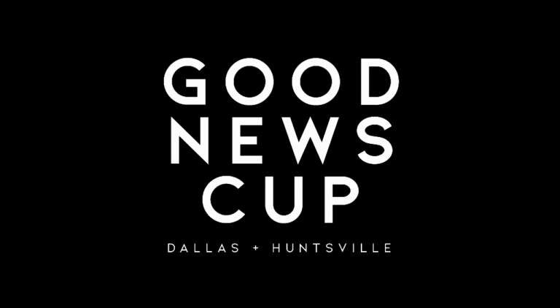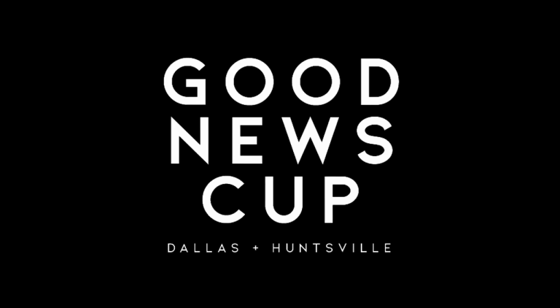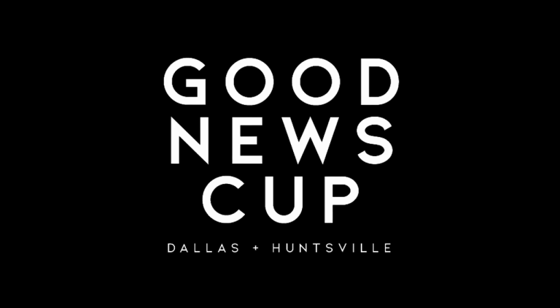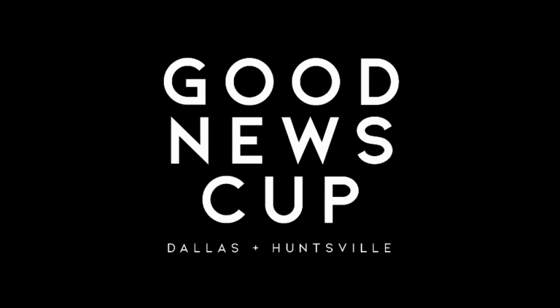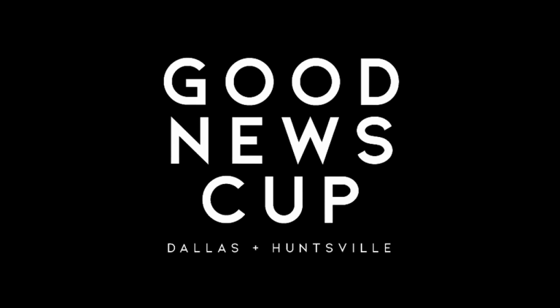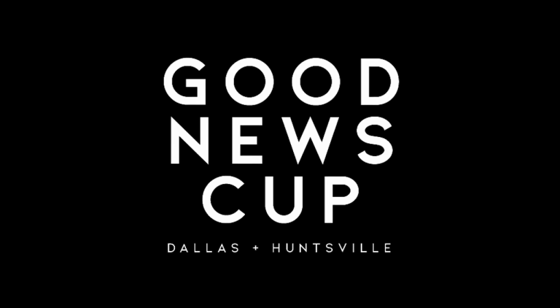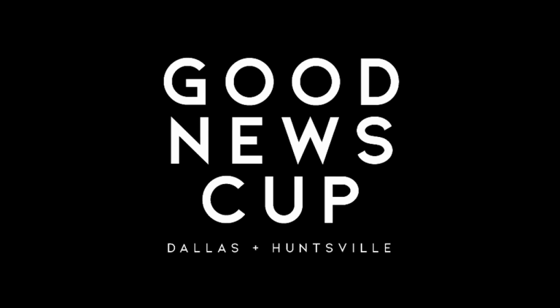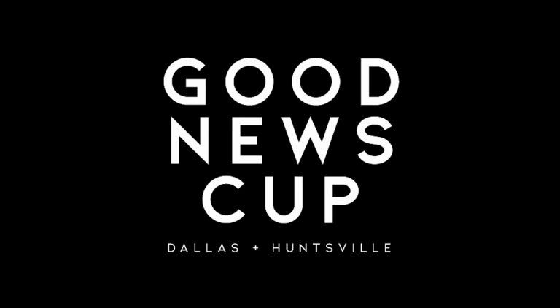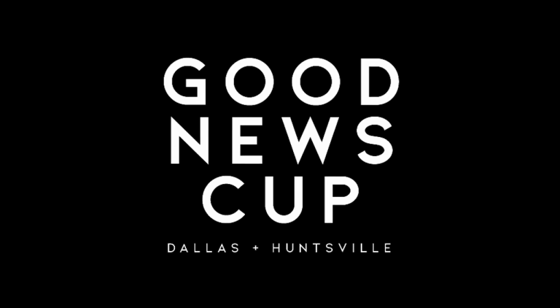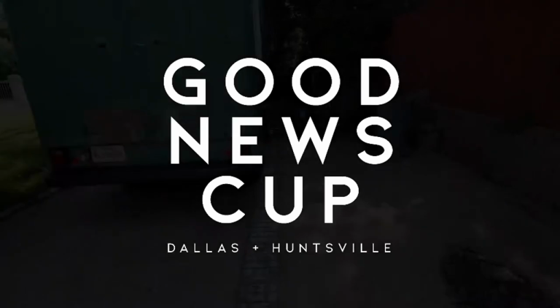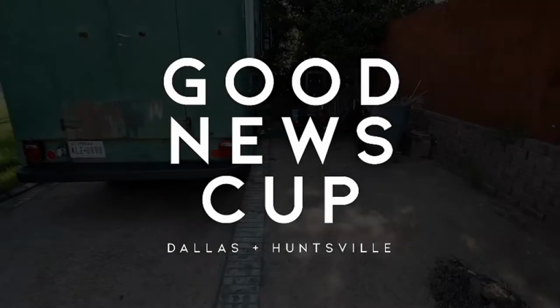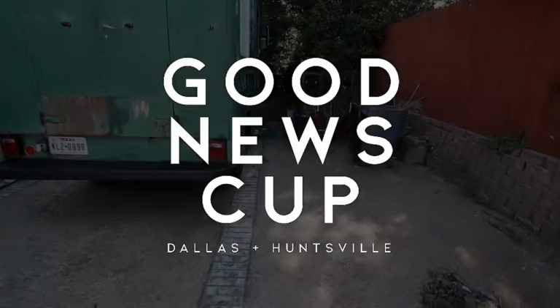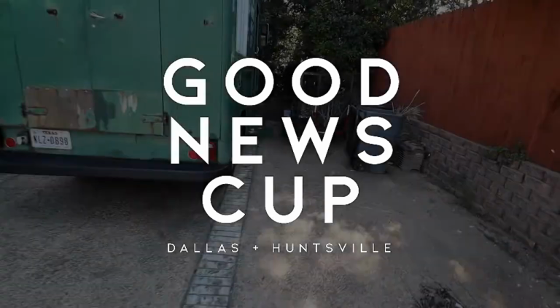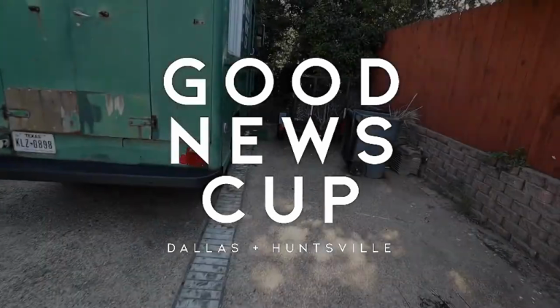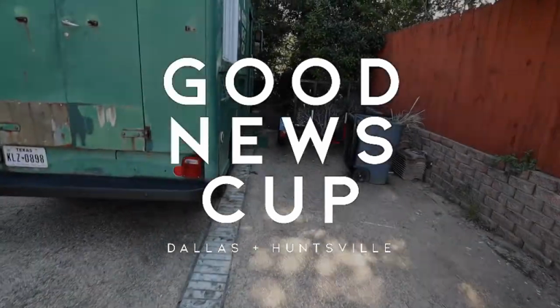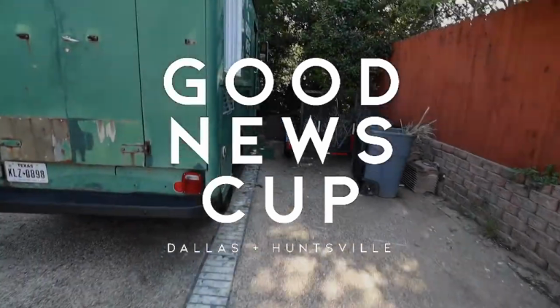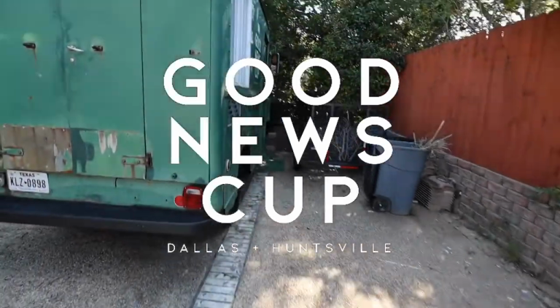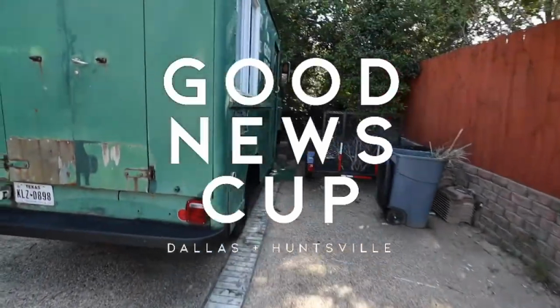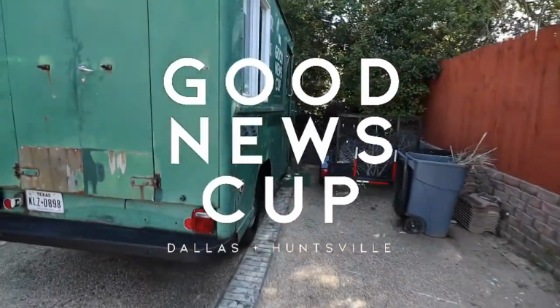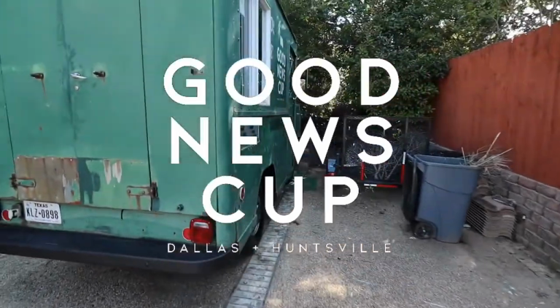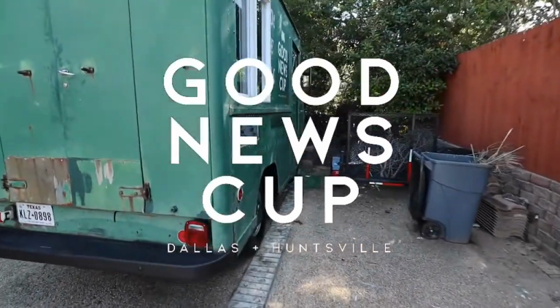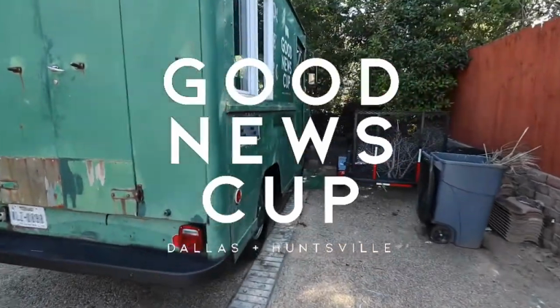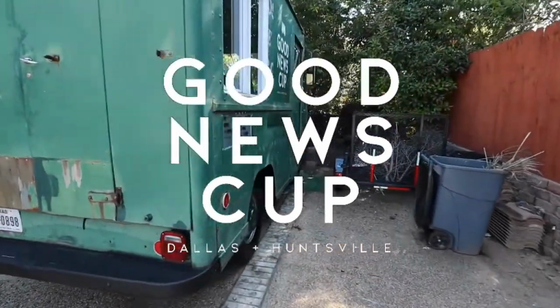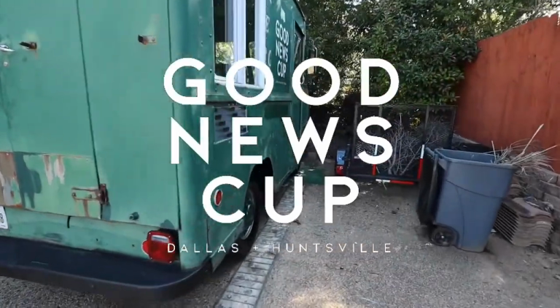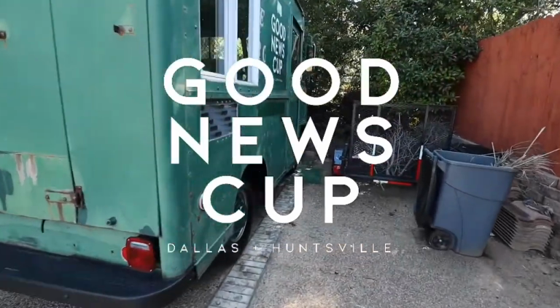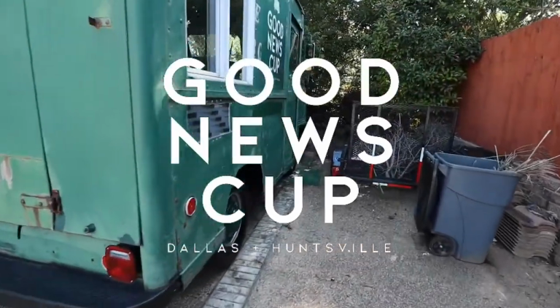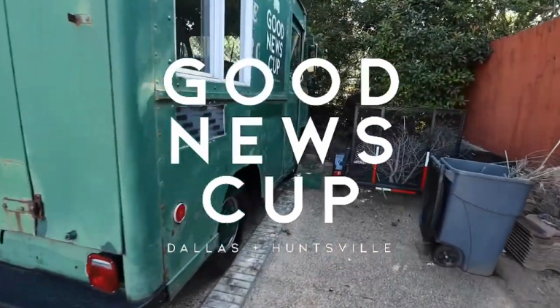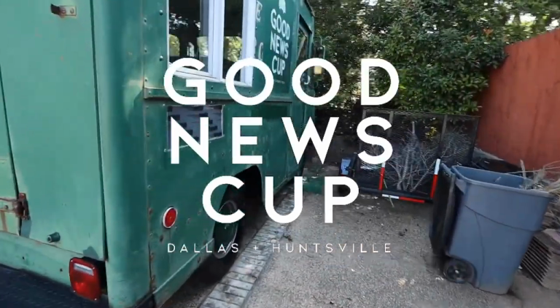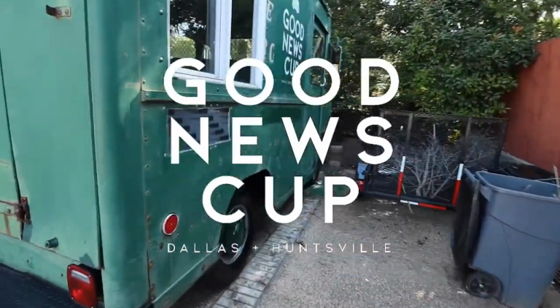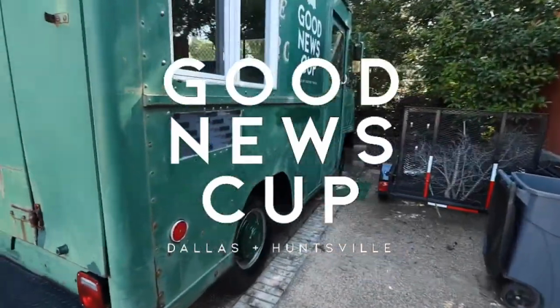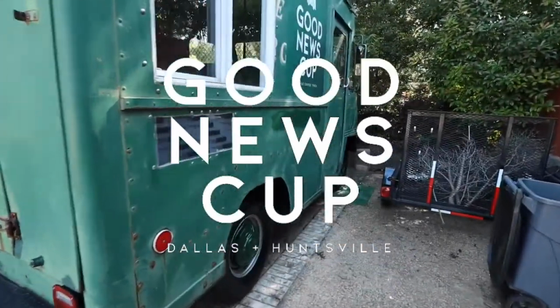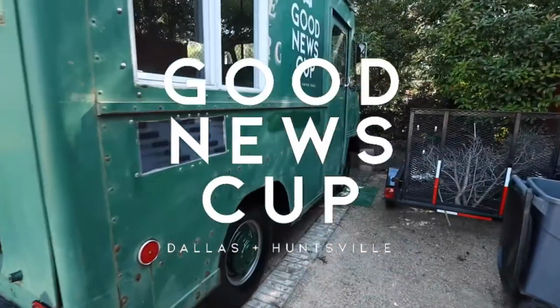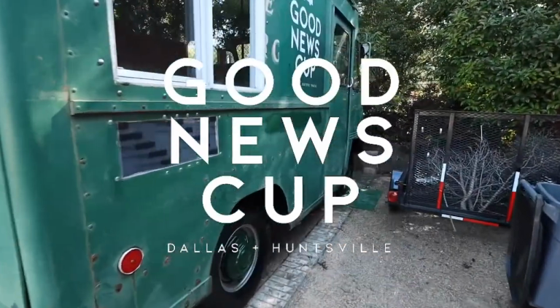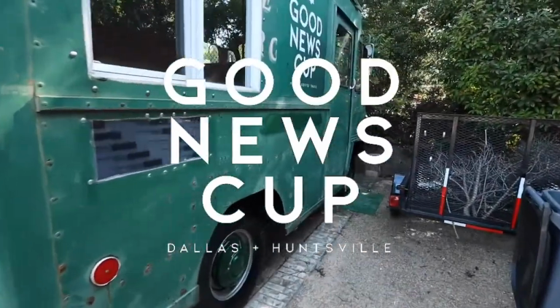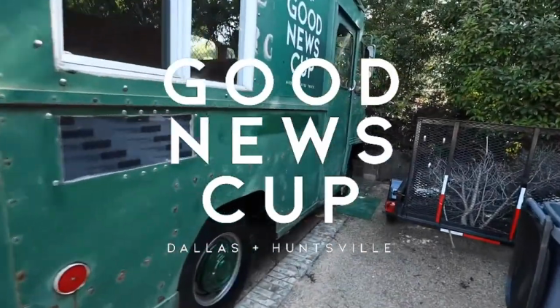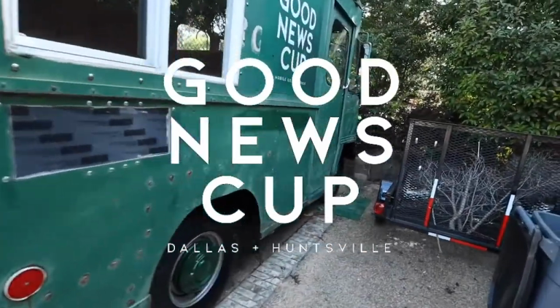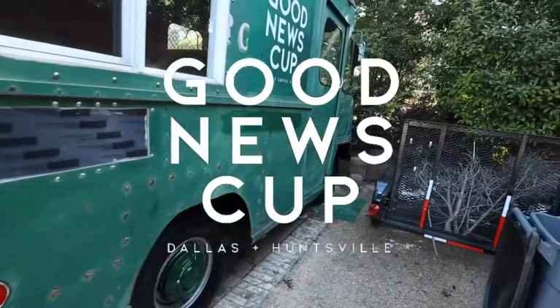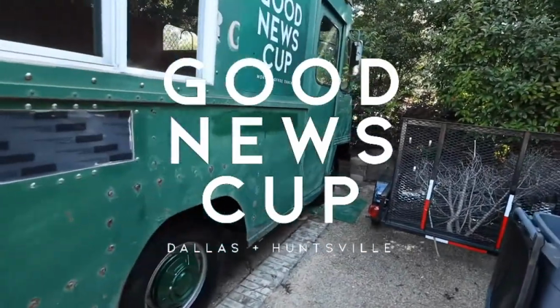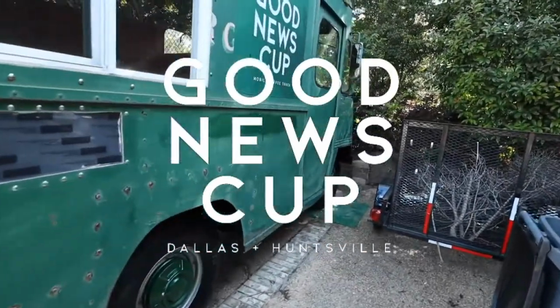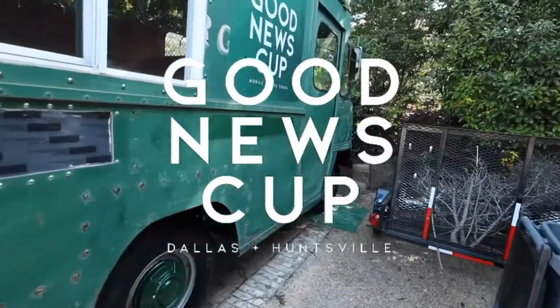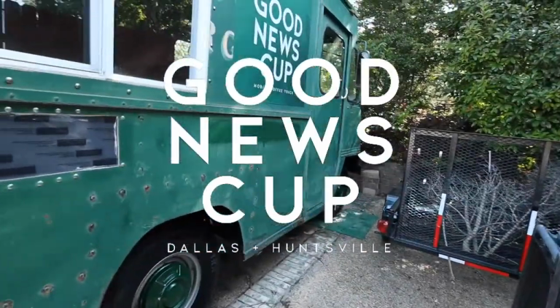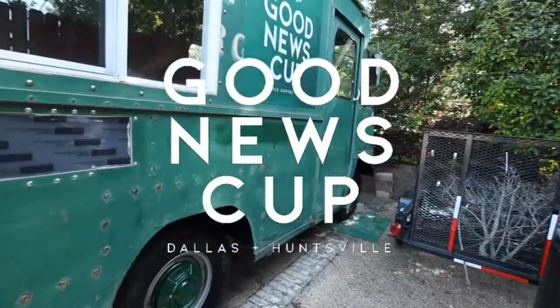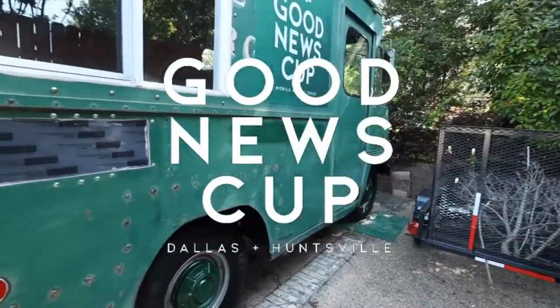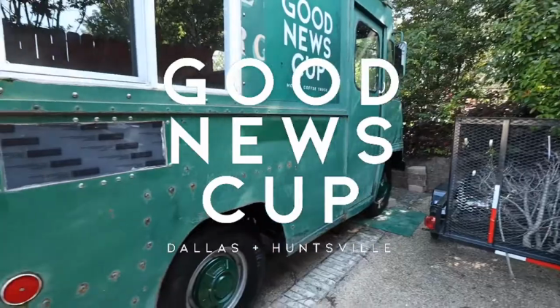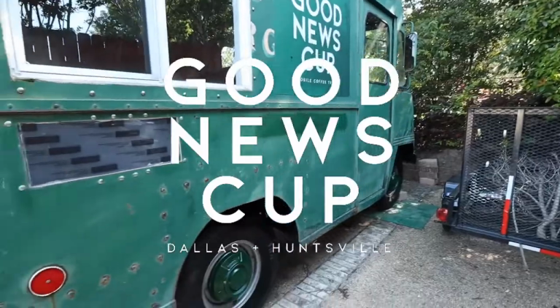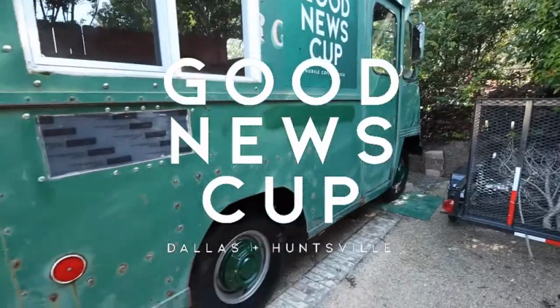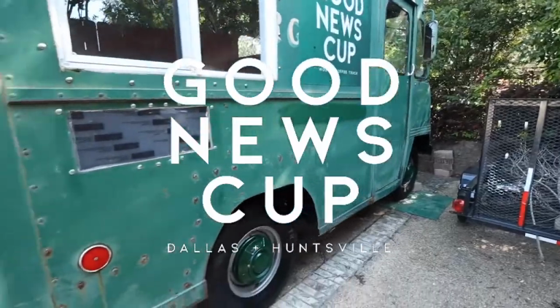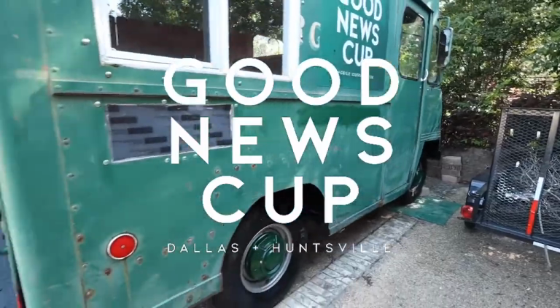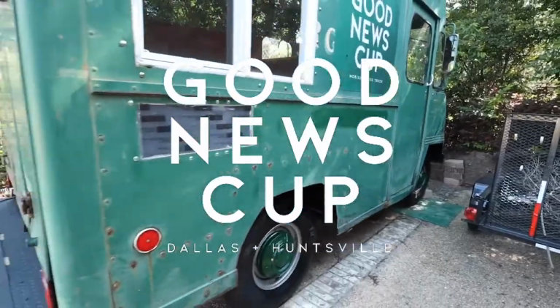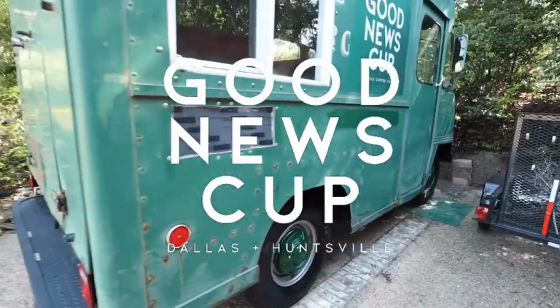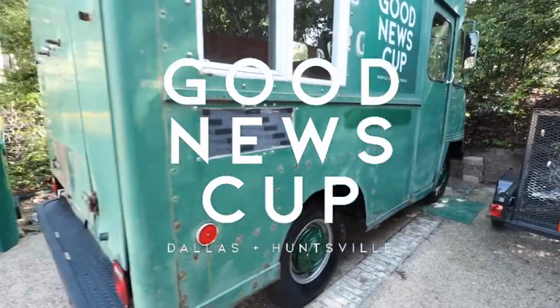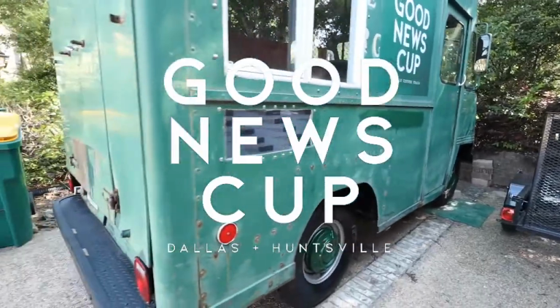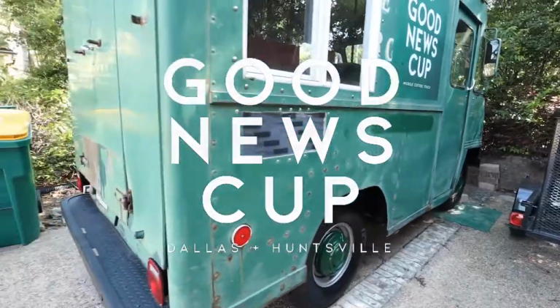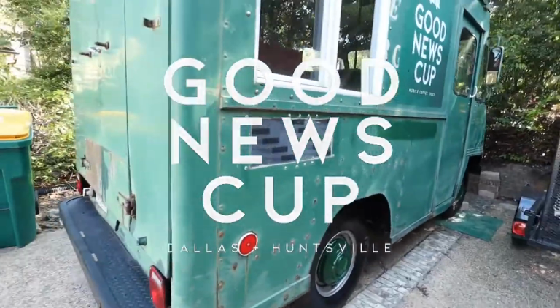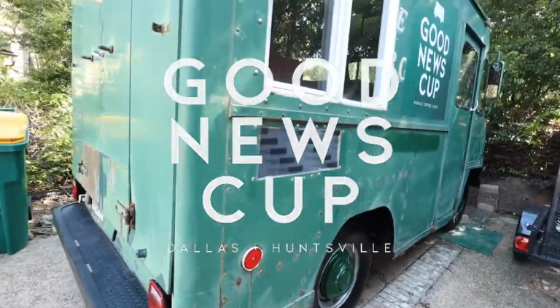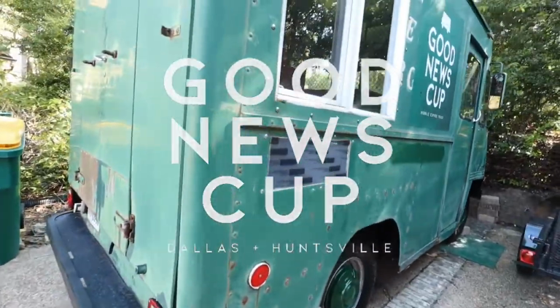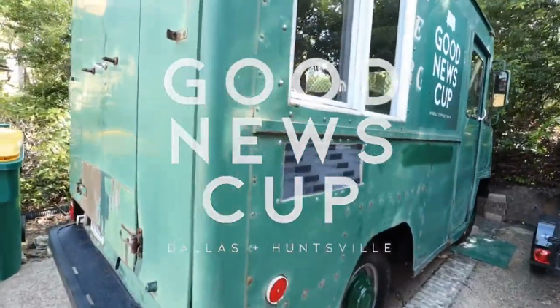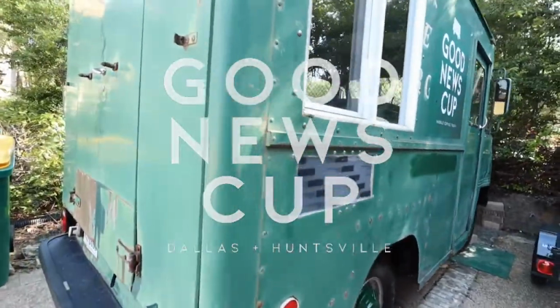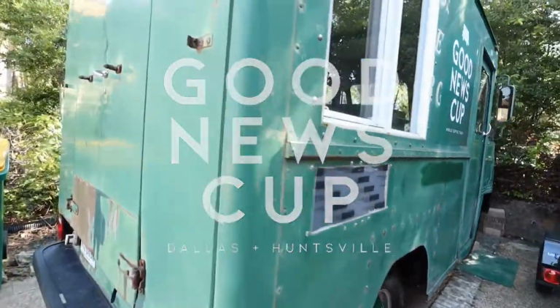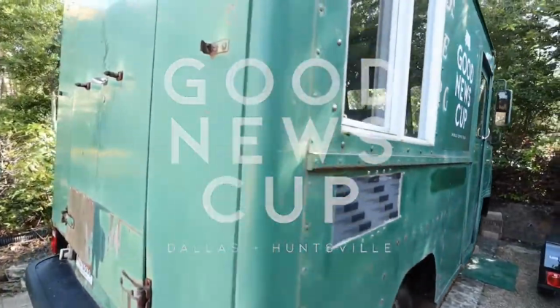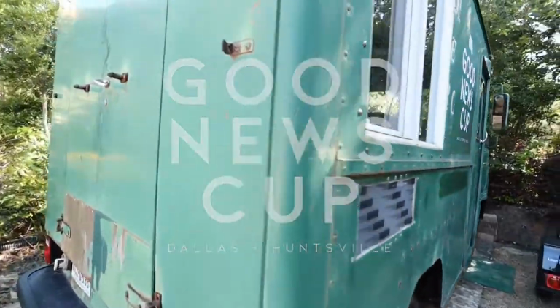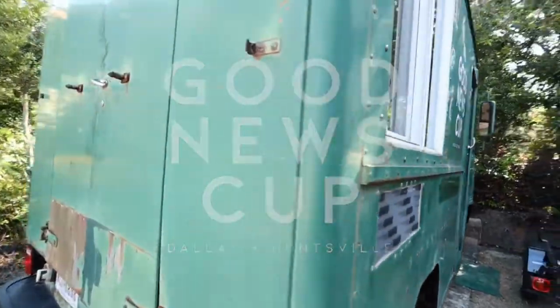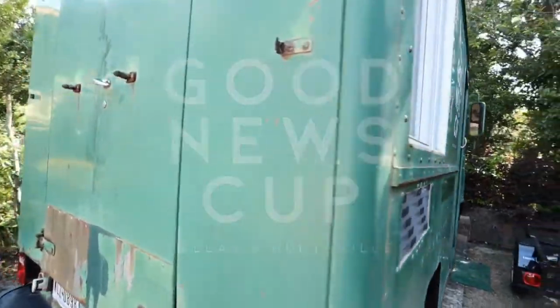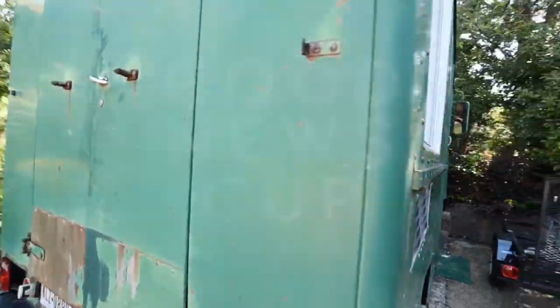What's up YouTube? This is Good News Cup. I want to give you a tour of a 1972 P350.